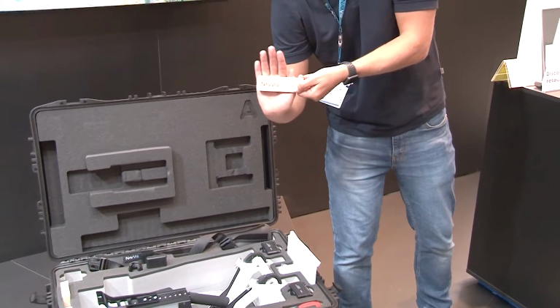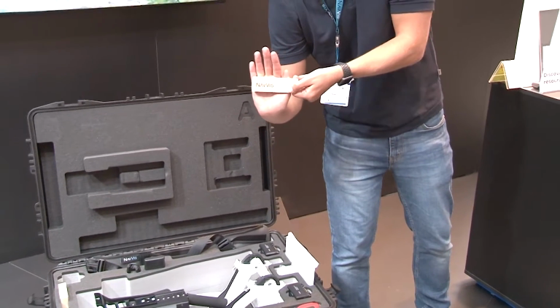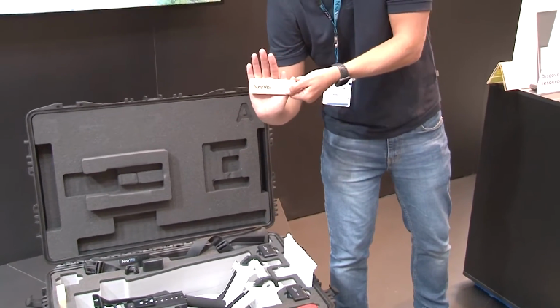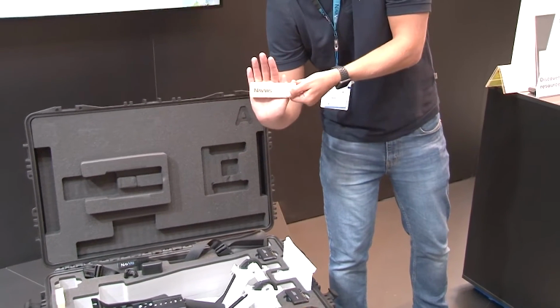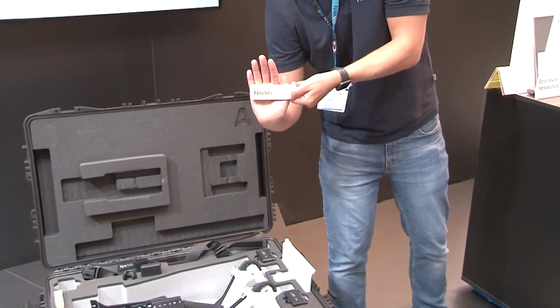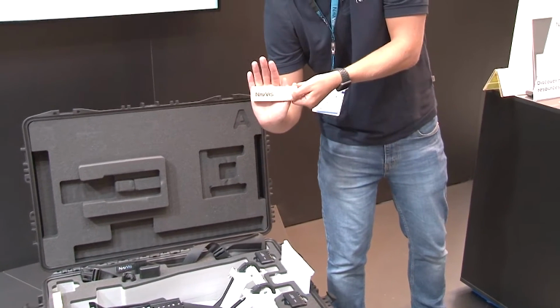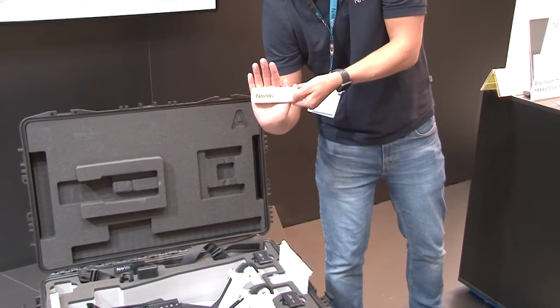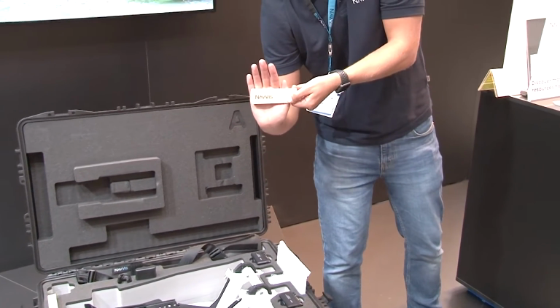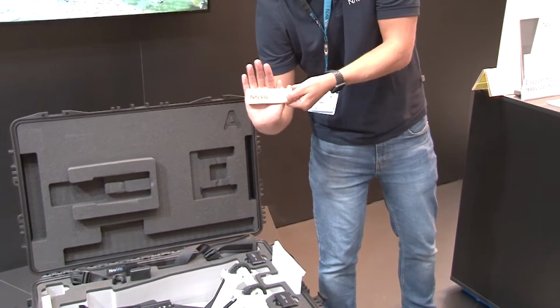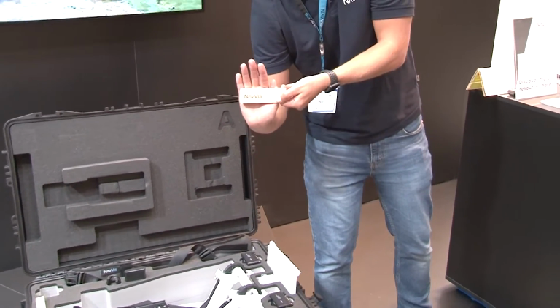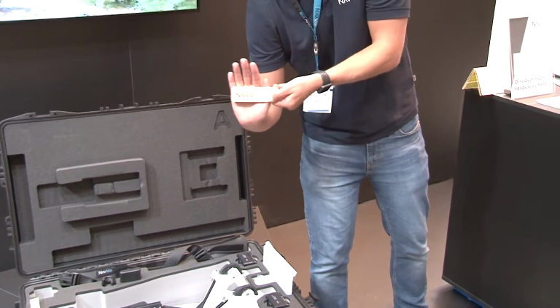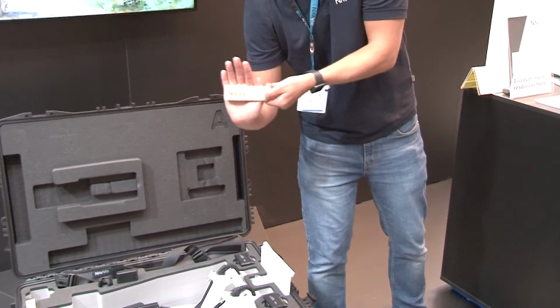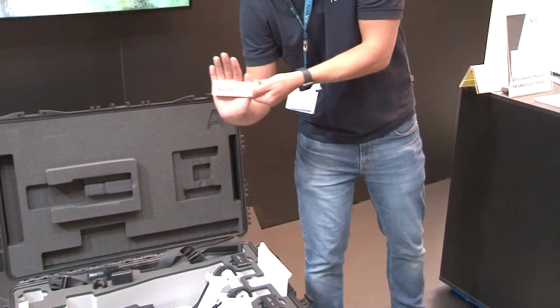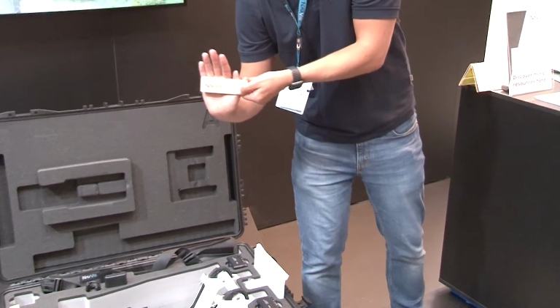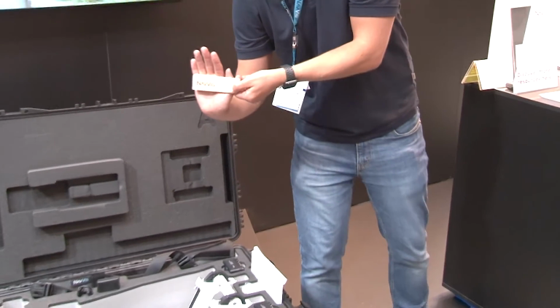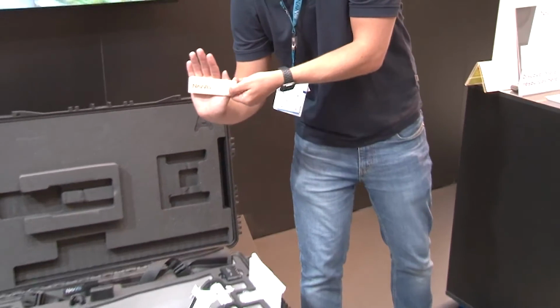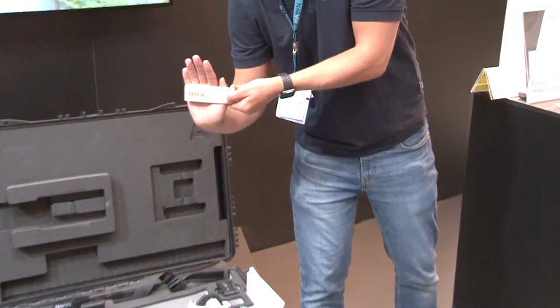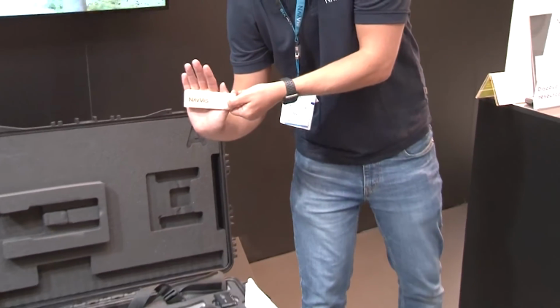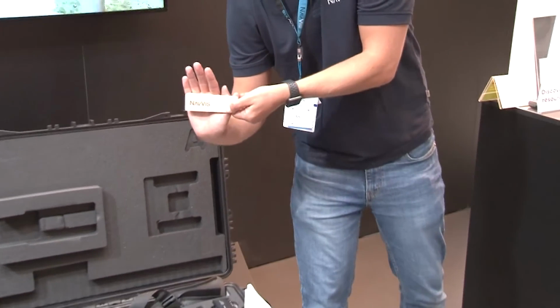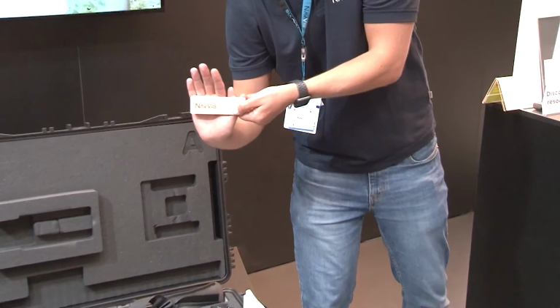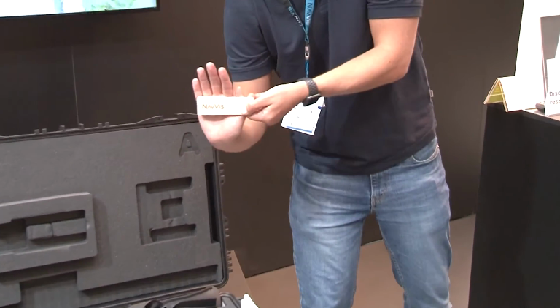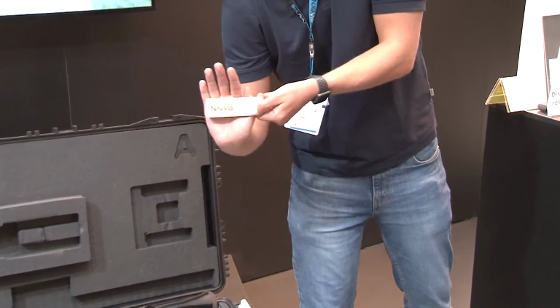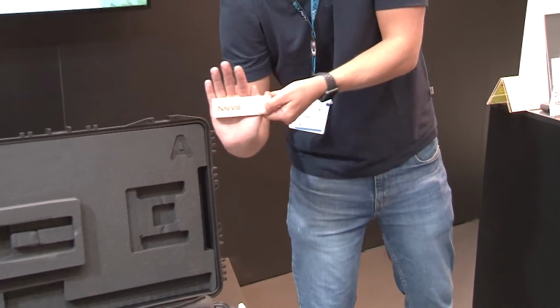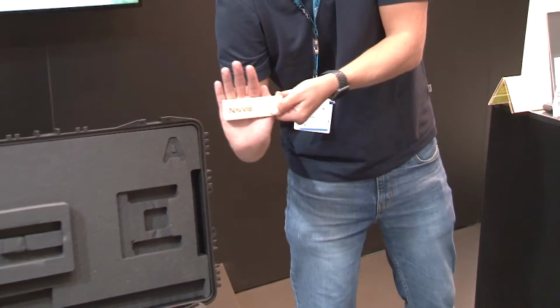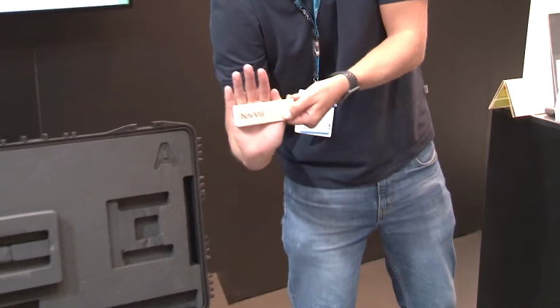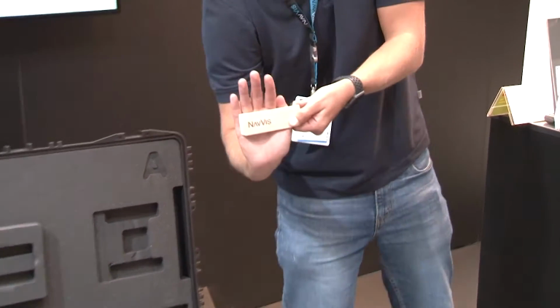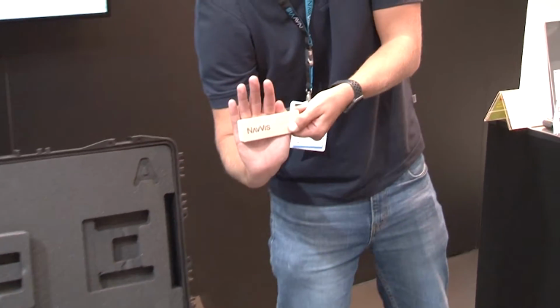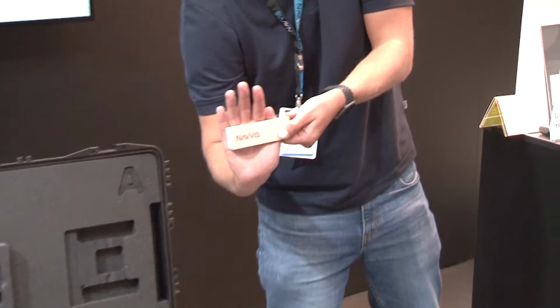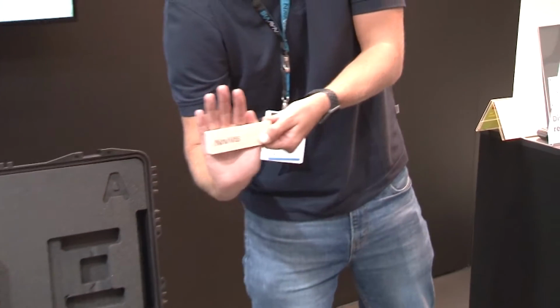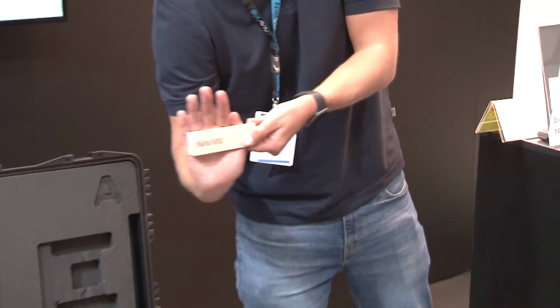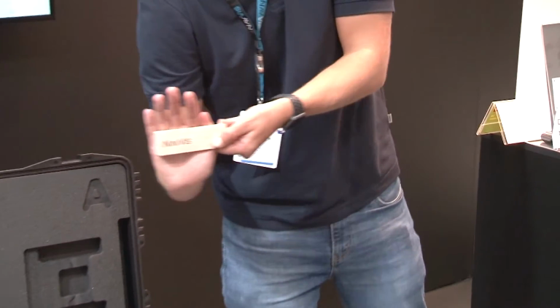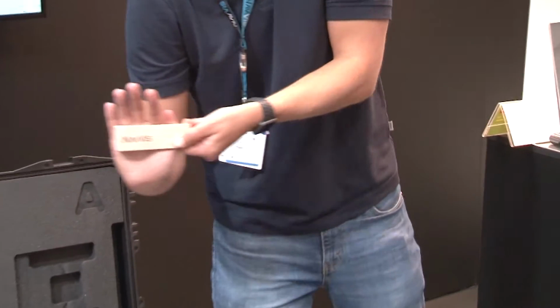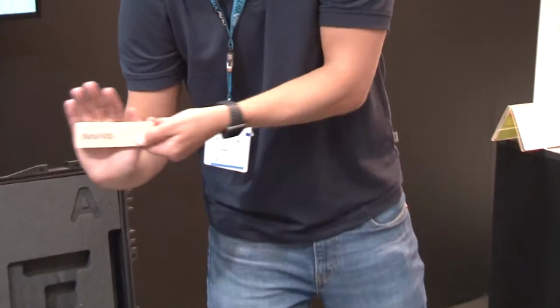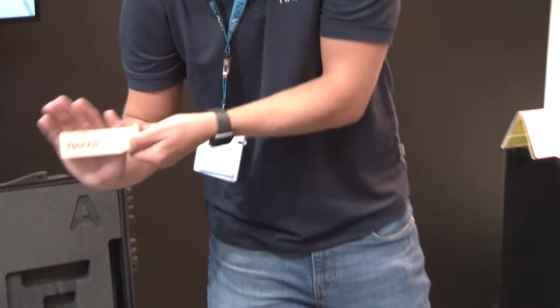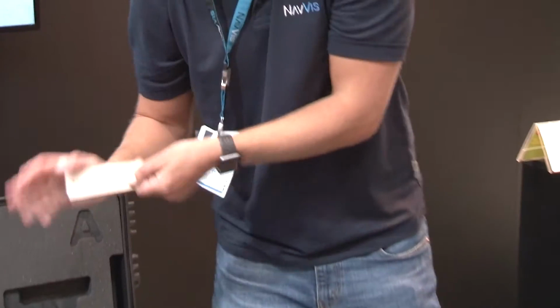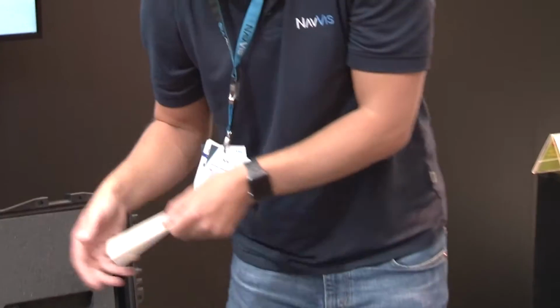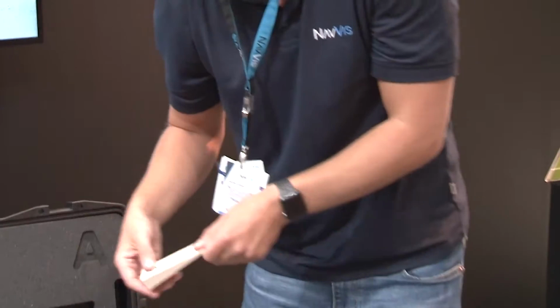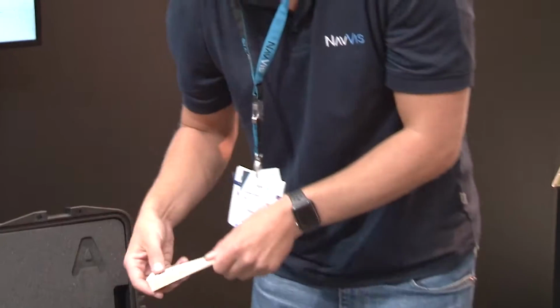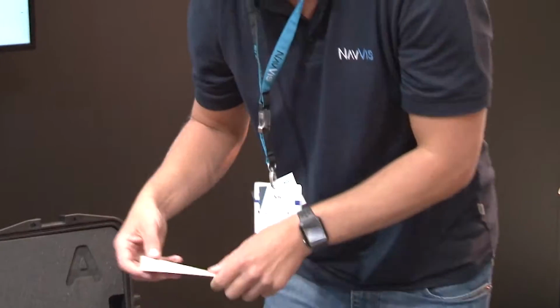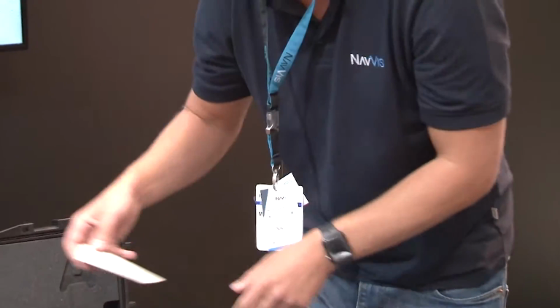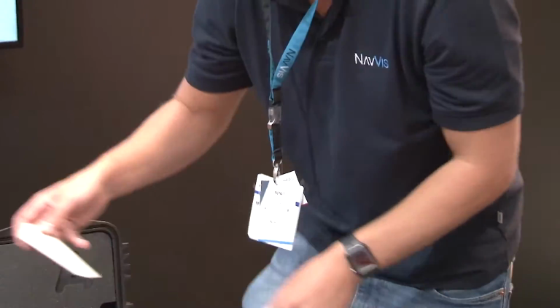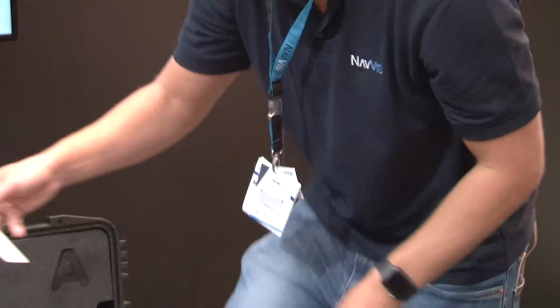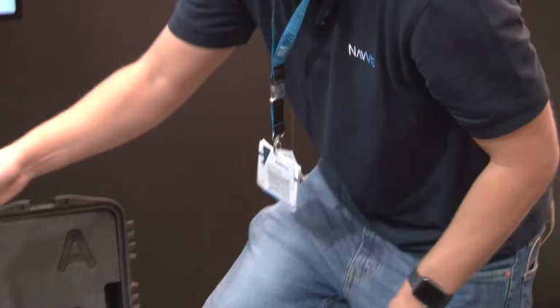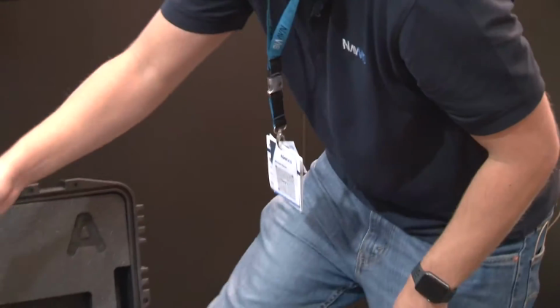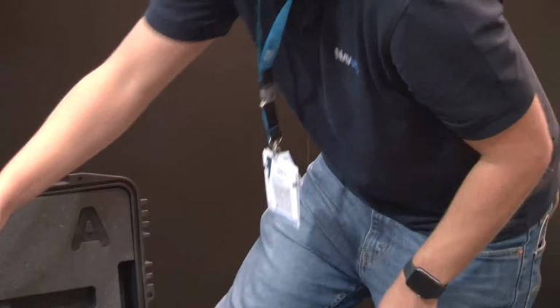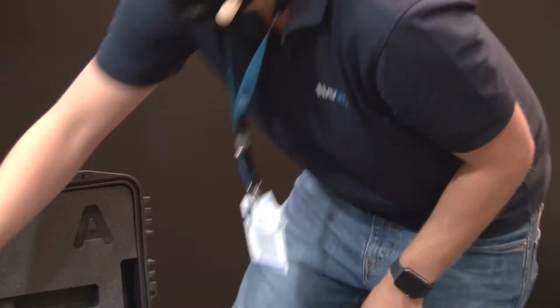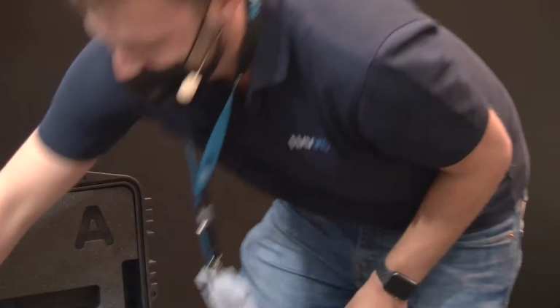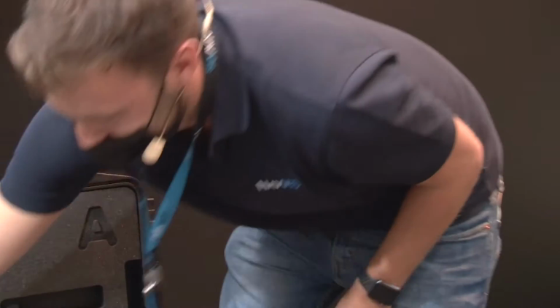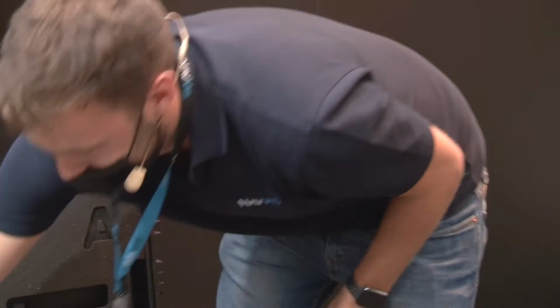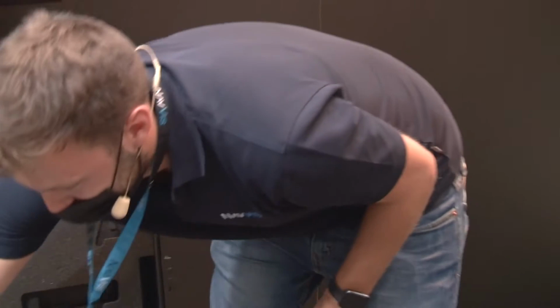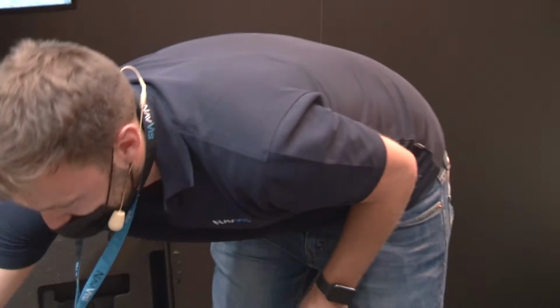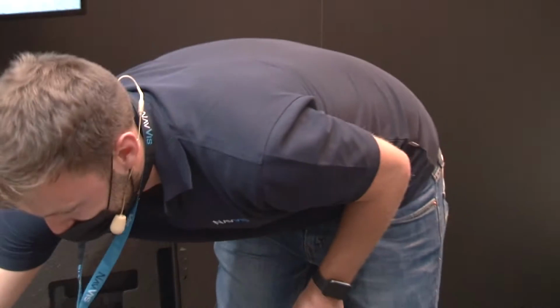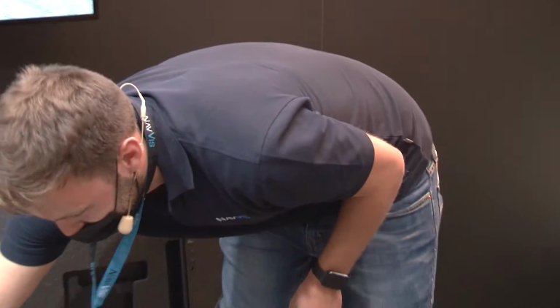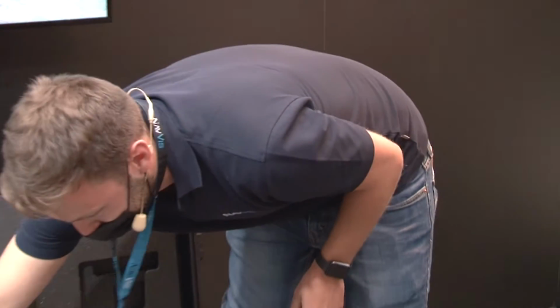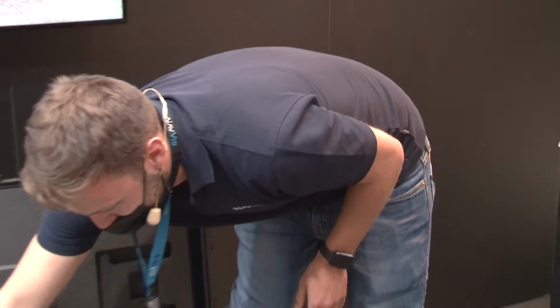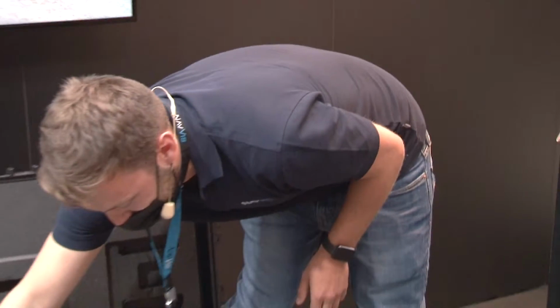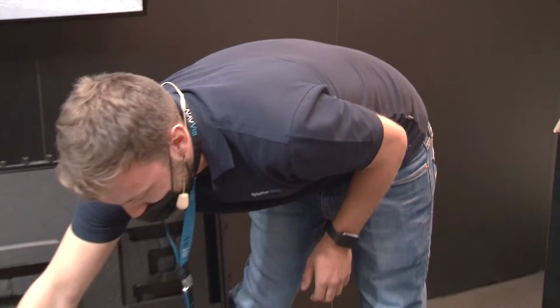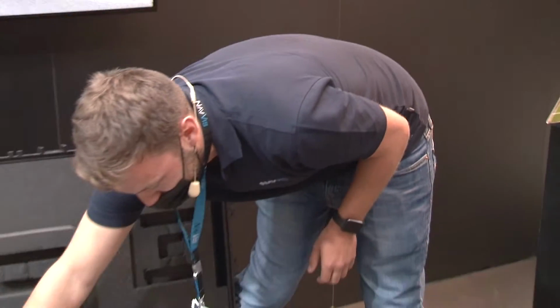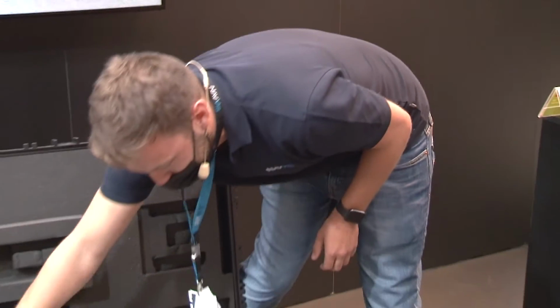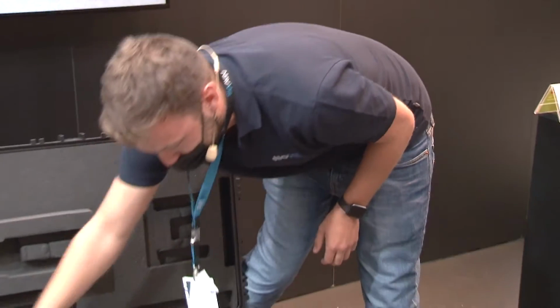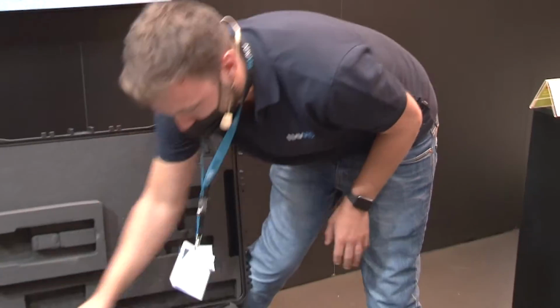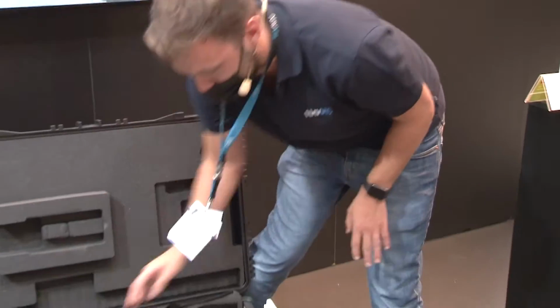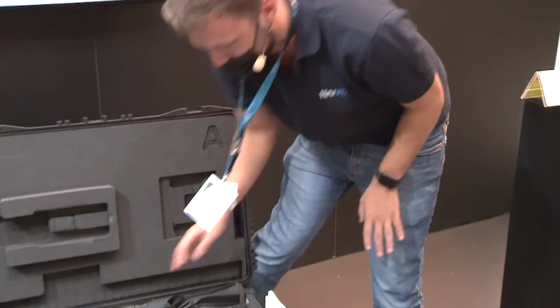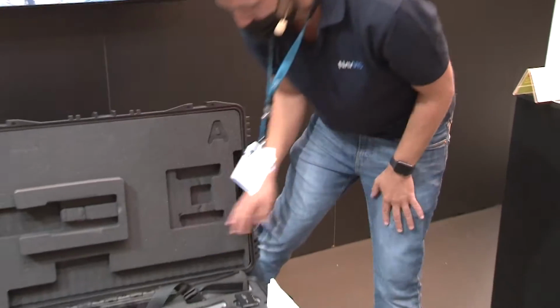We also have our very own Navis doorstops. Big whooping round of applause there, guys.